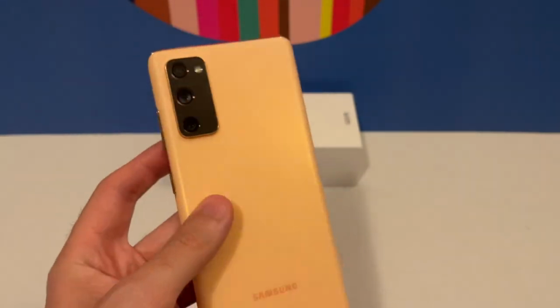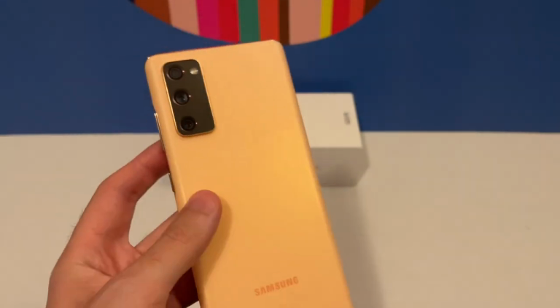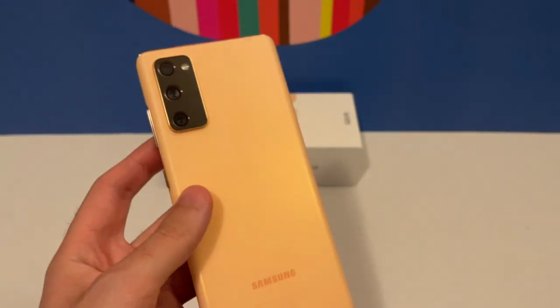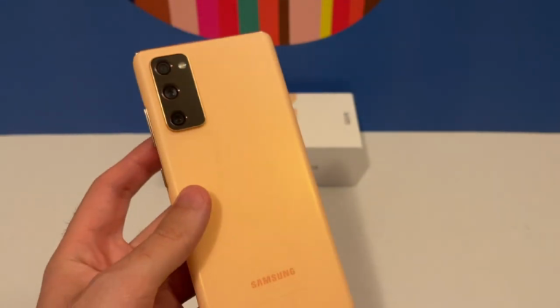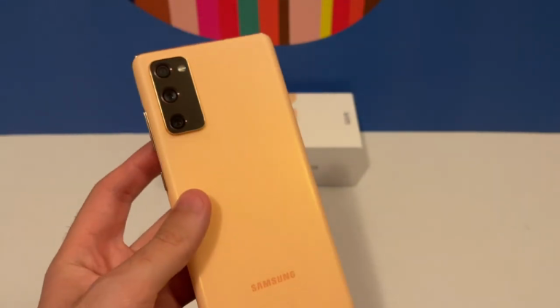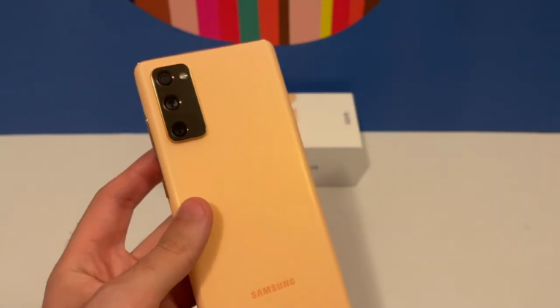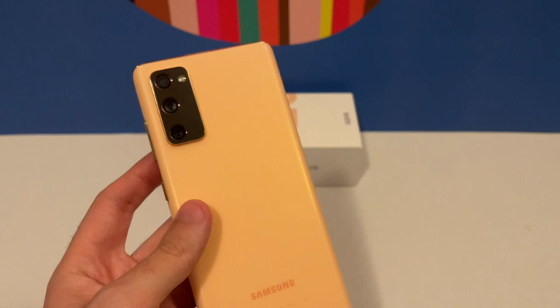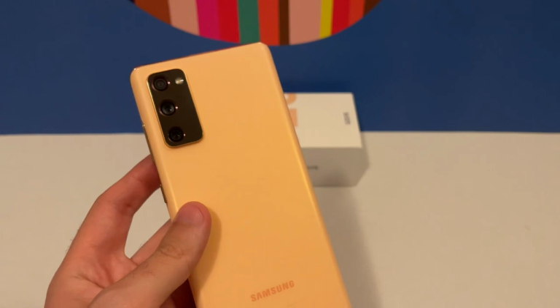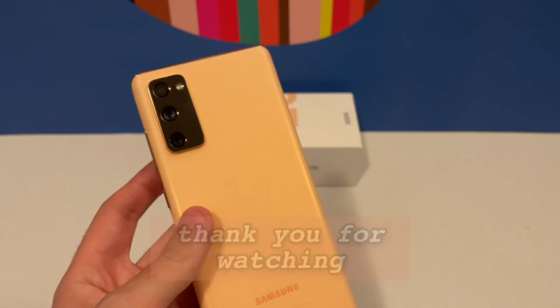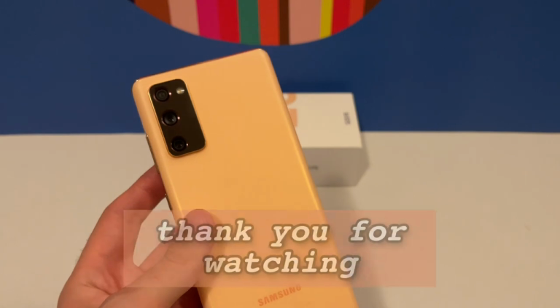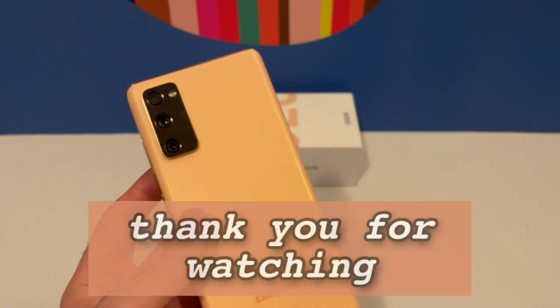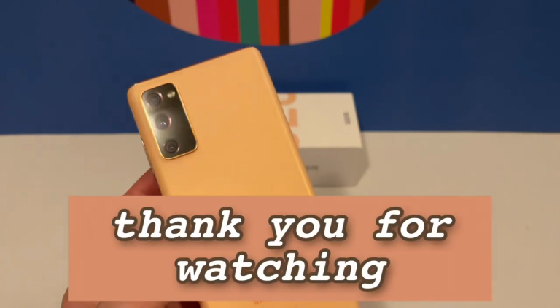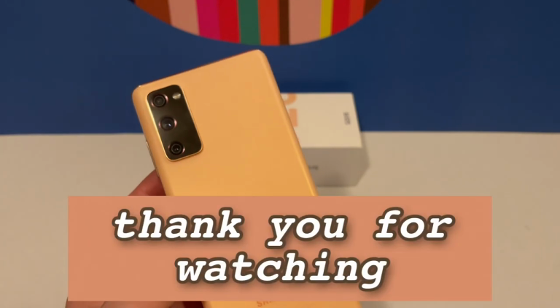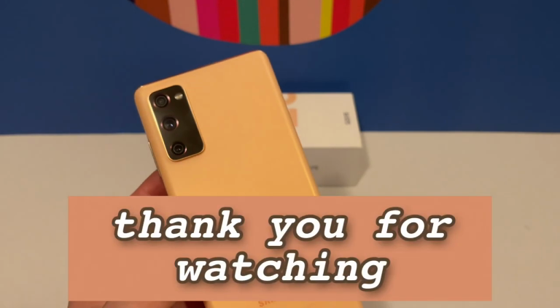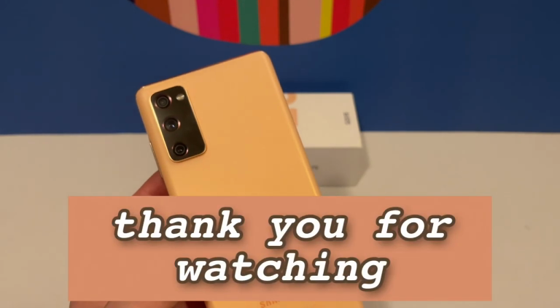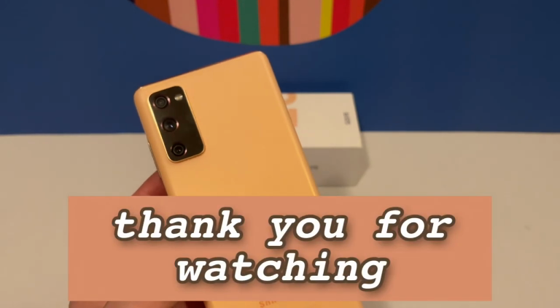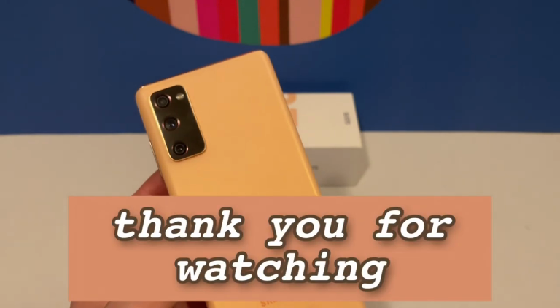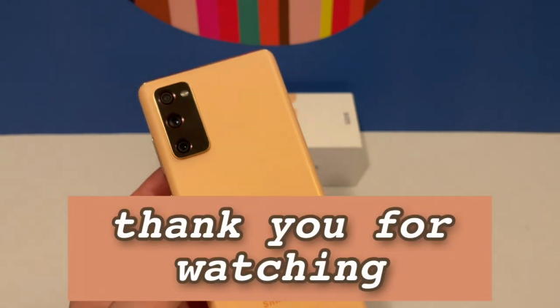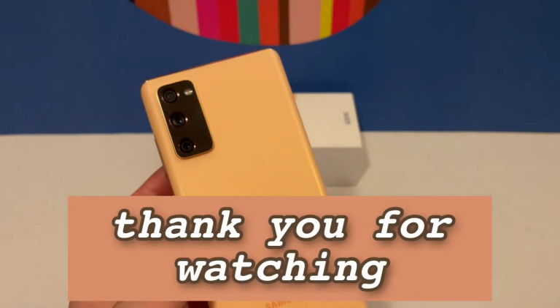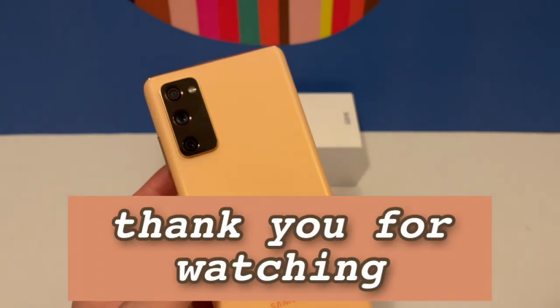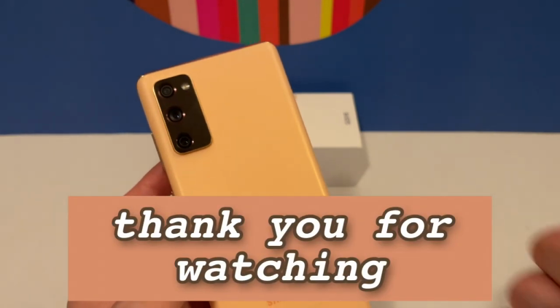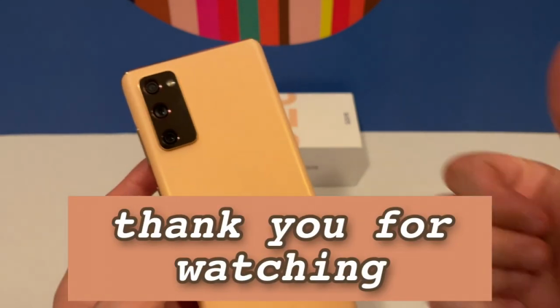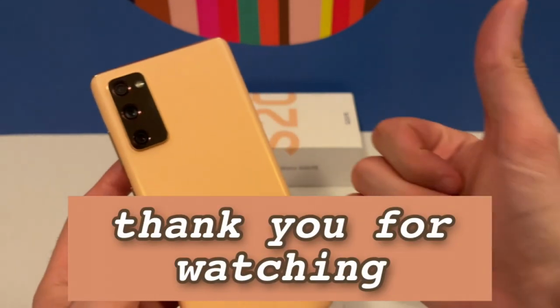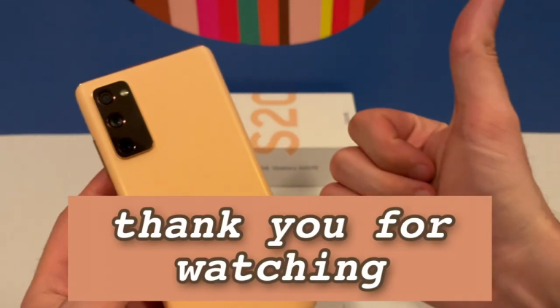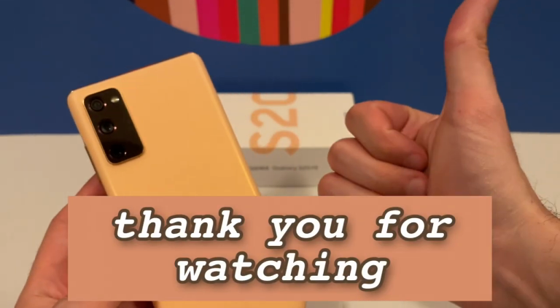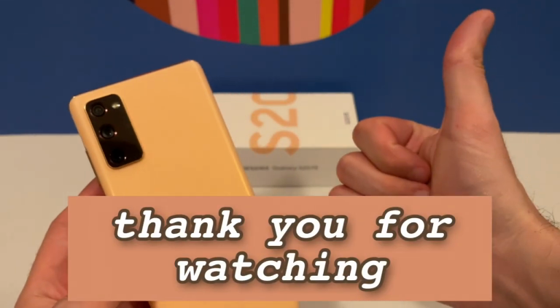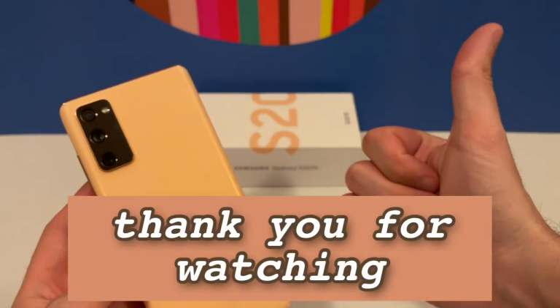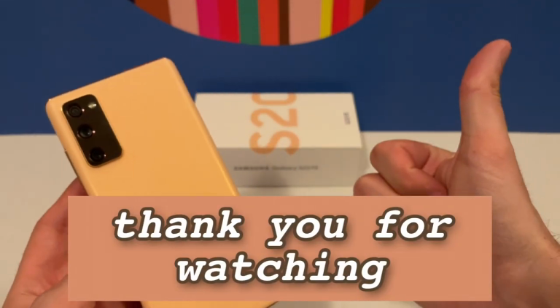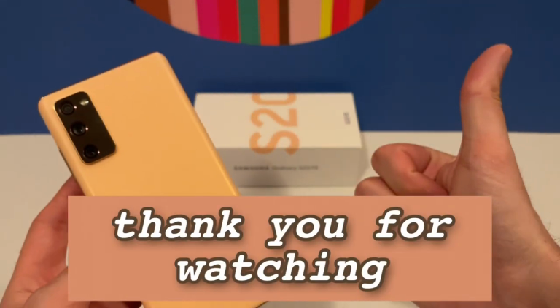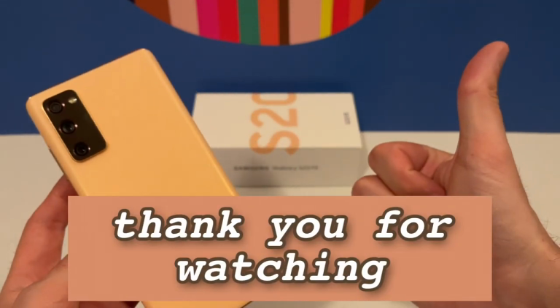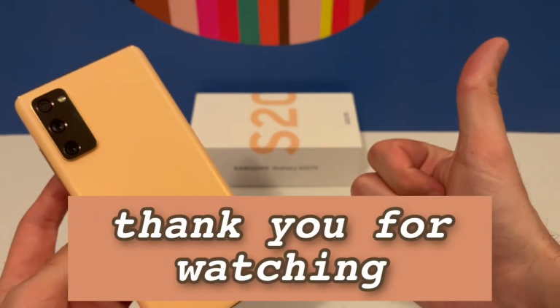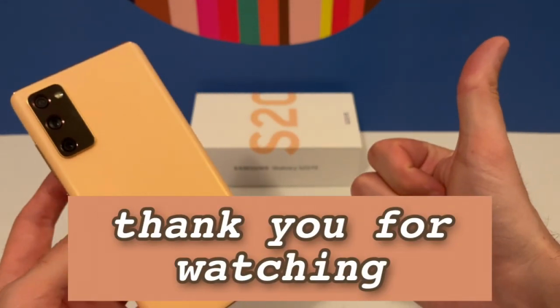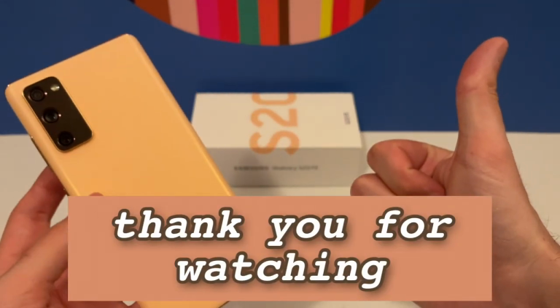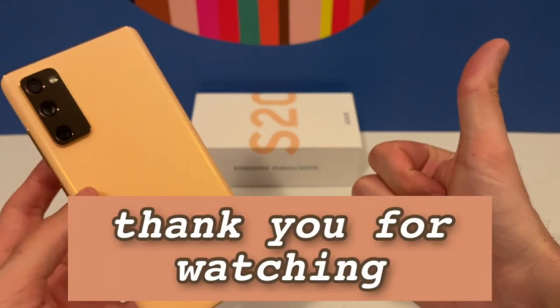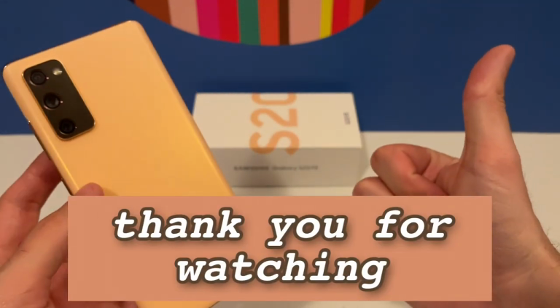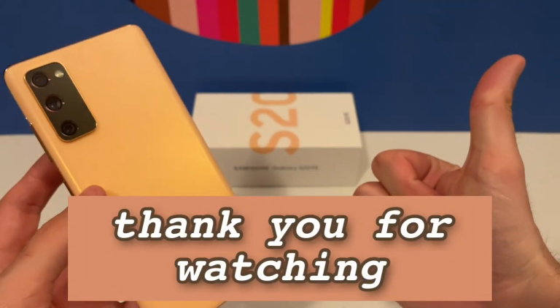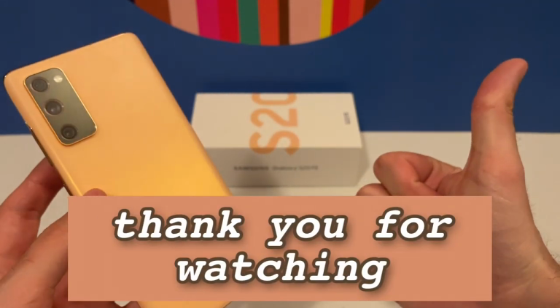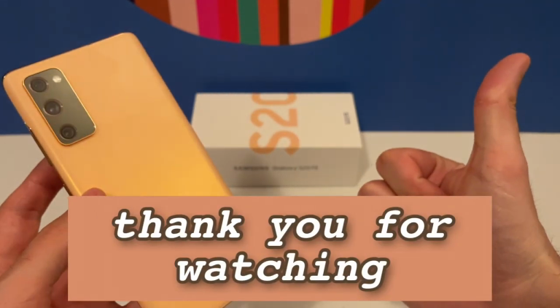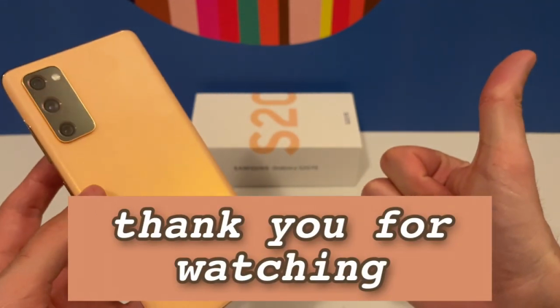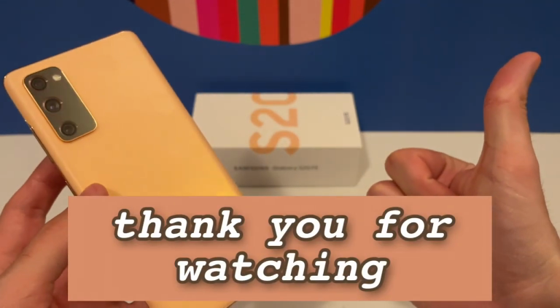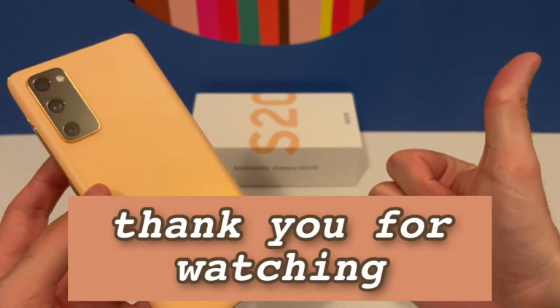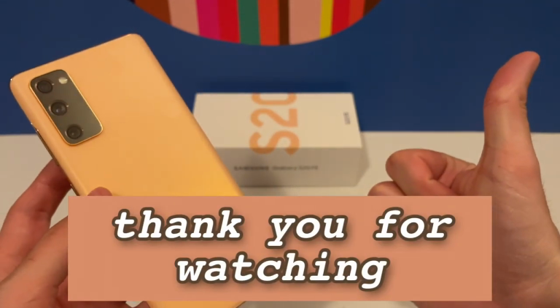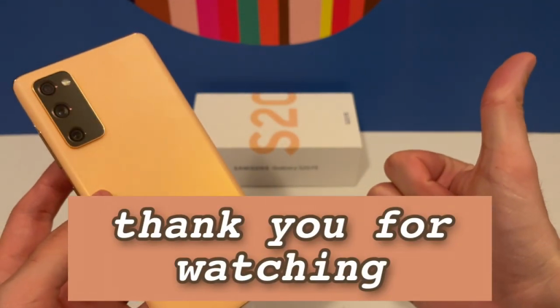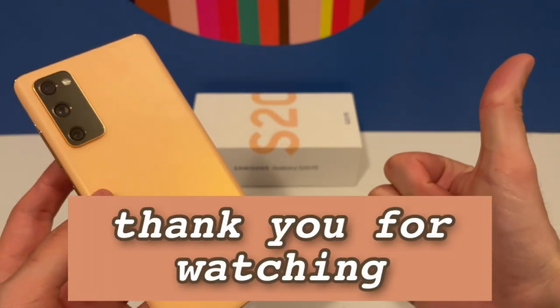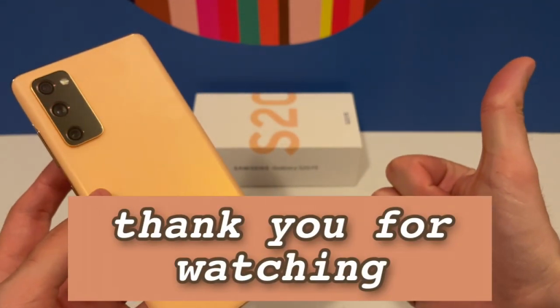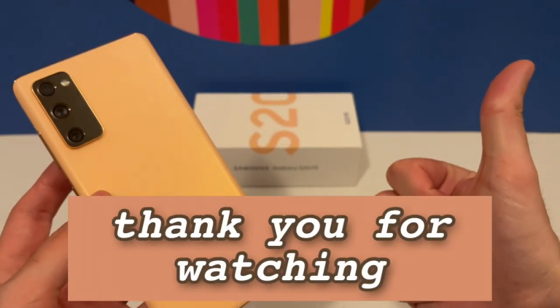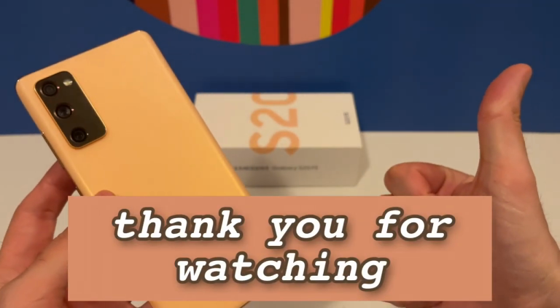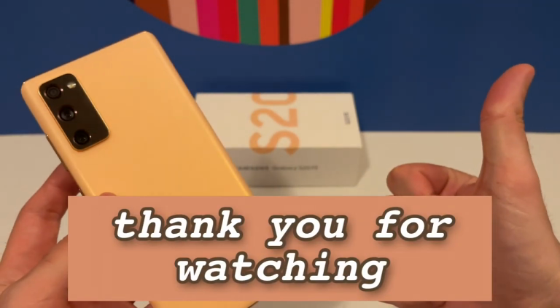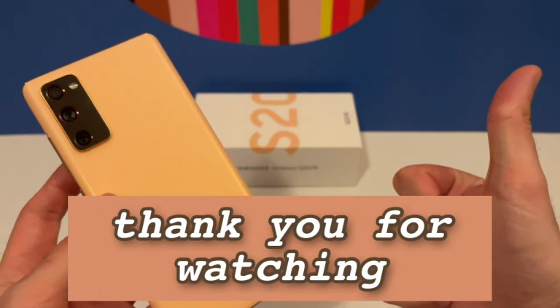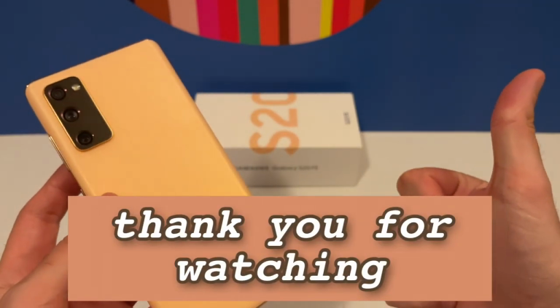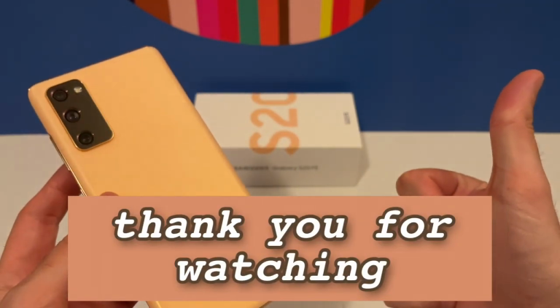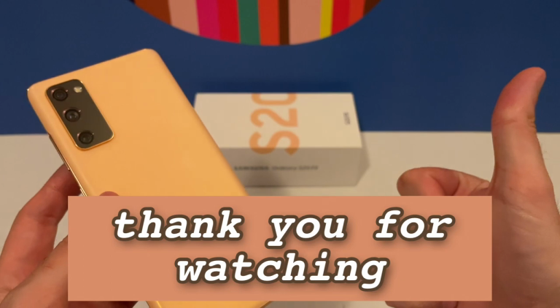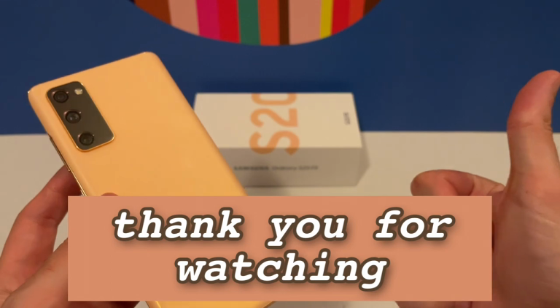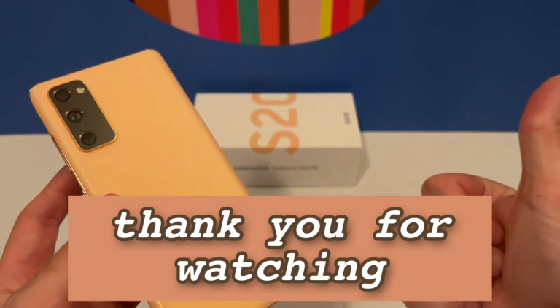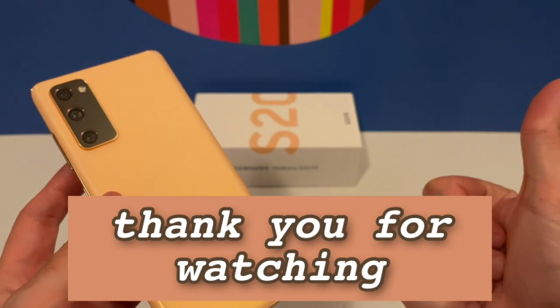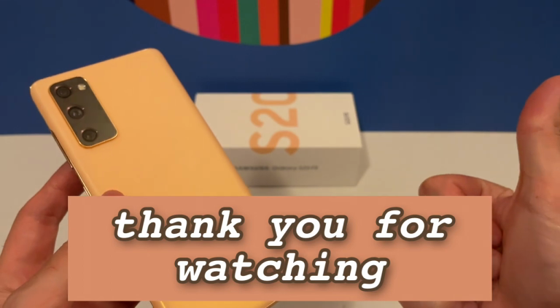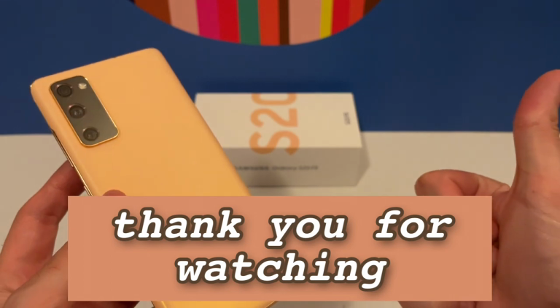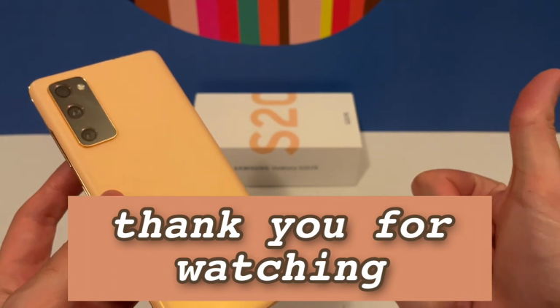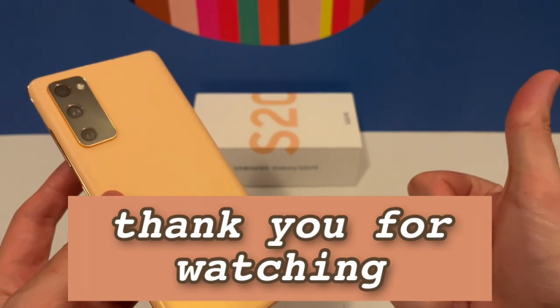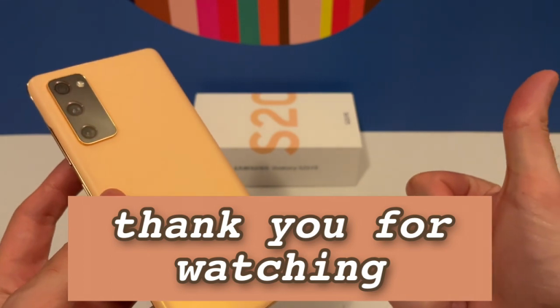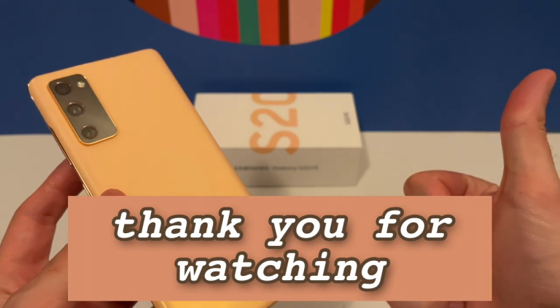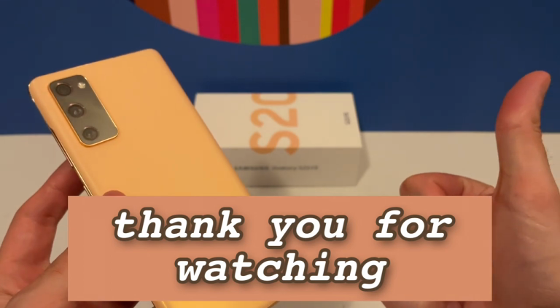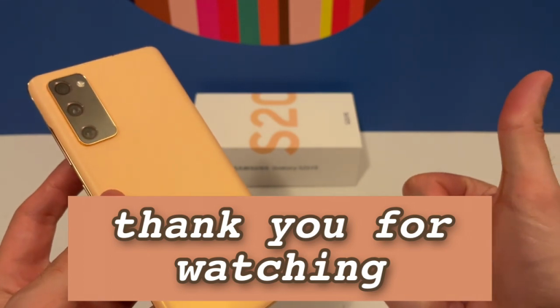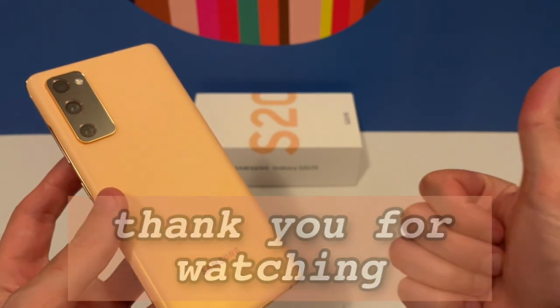Thank you for watching. Please like, share, and subscribe to see more awesome videos like this one. Until next time, have a great day — bye bye!